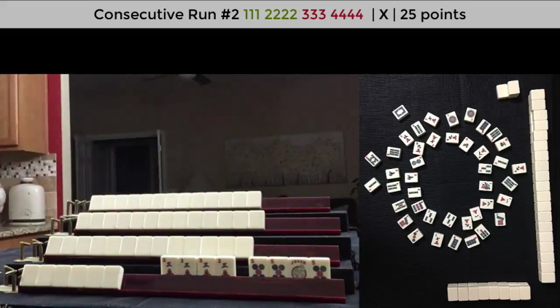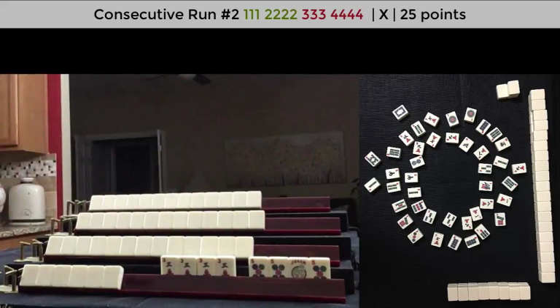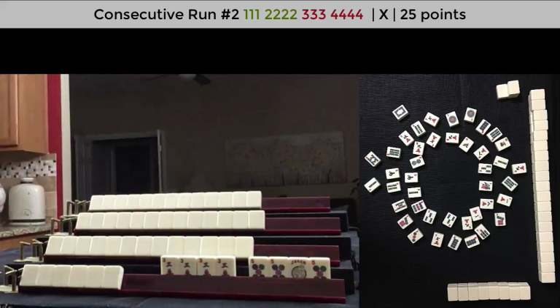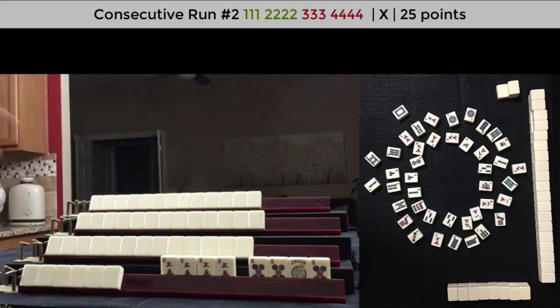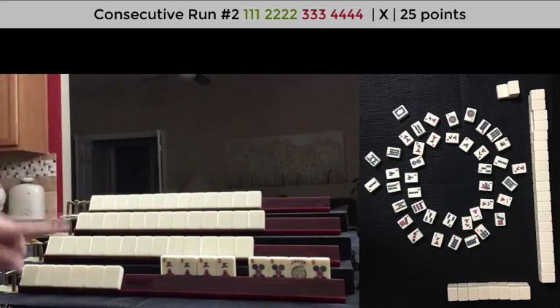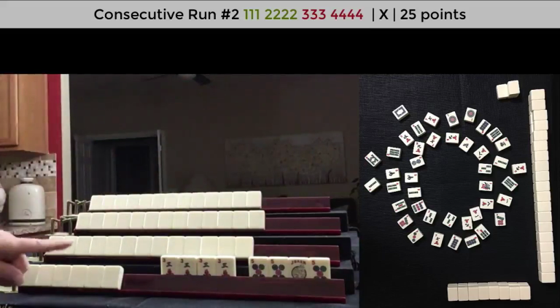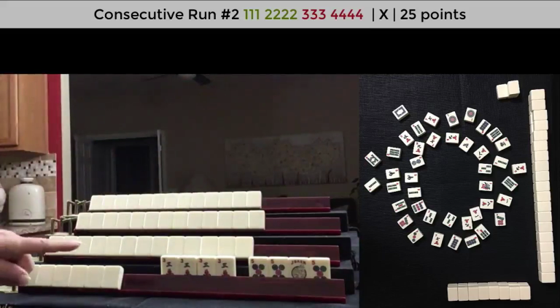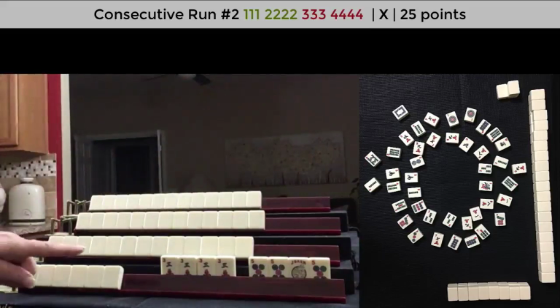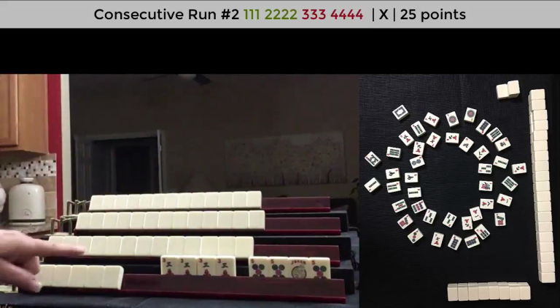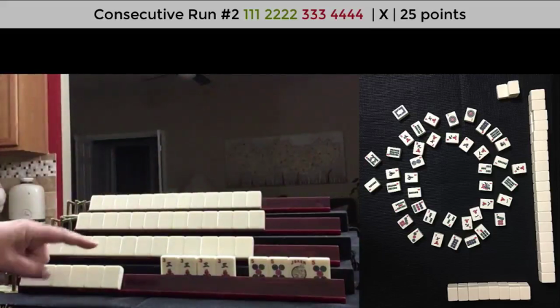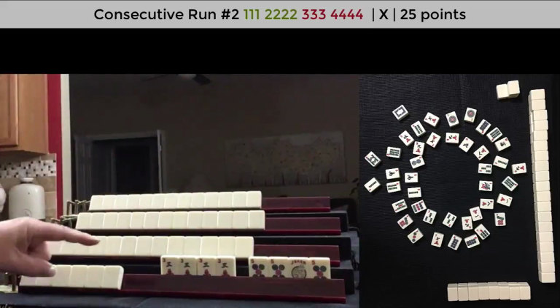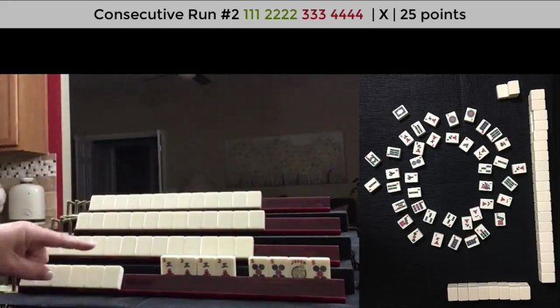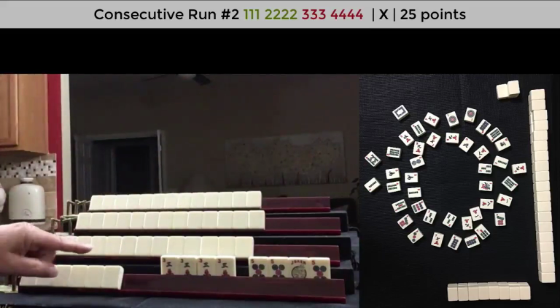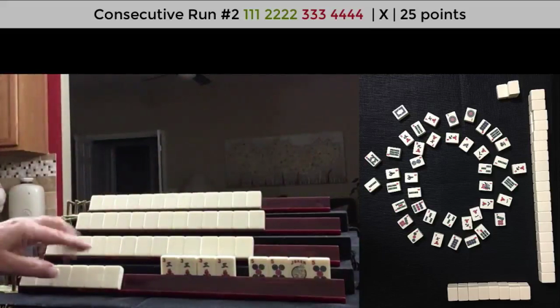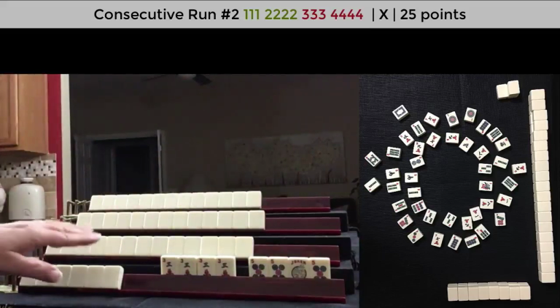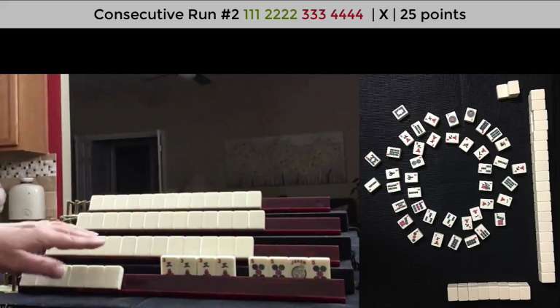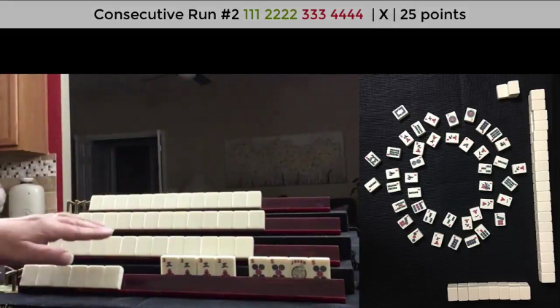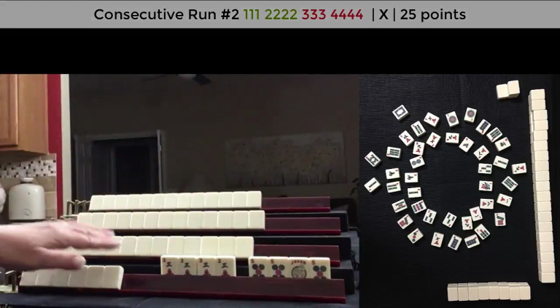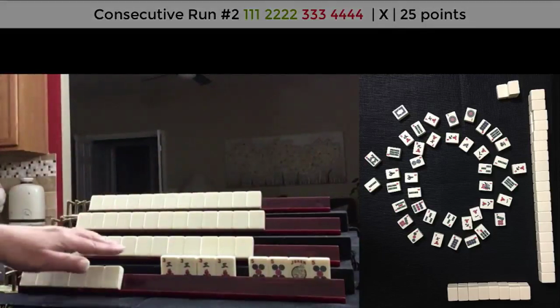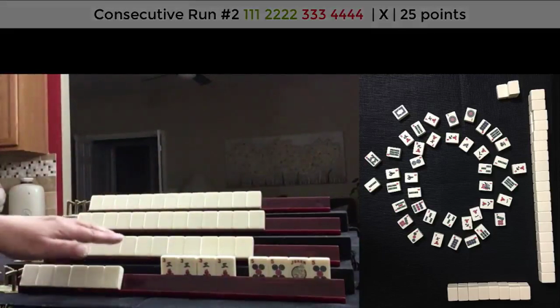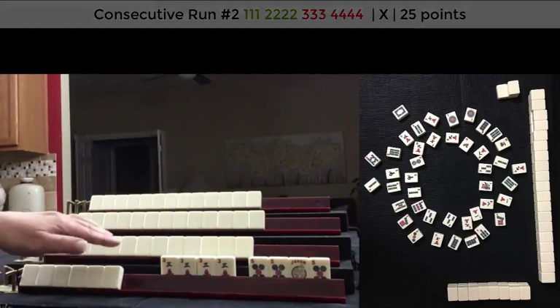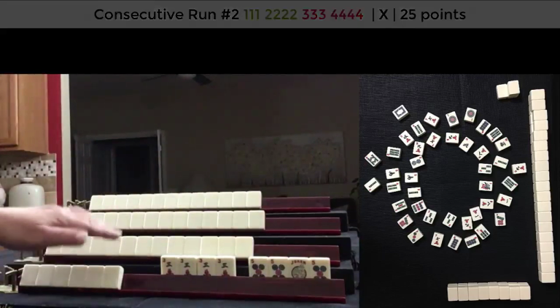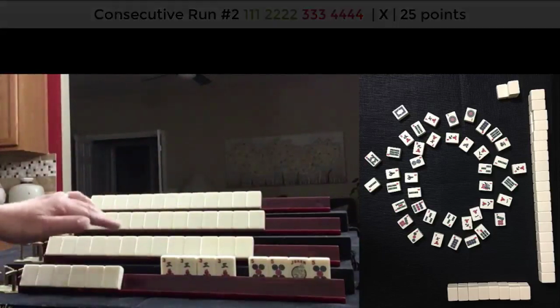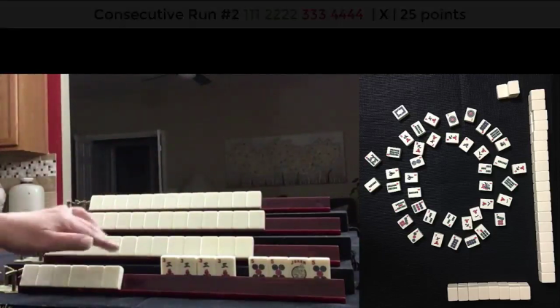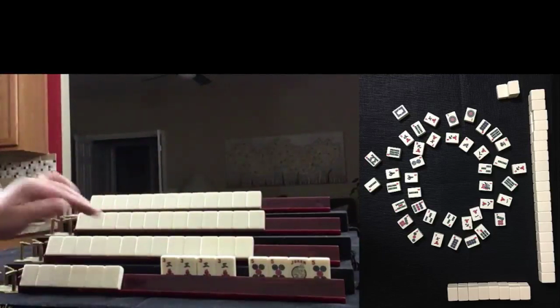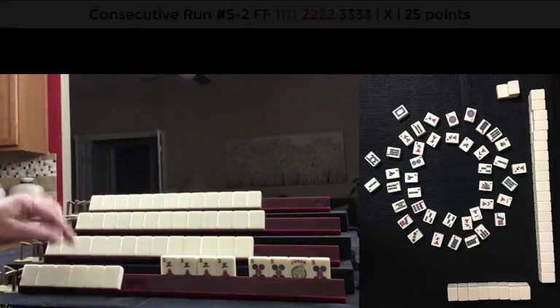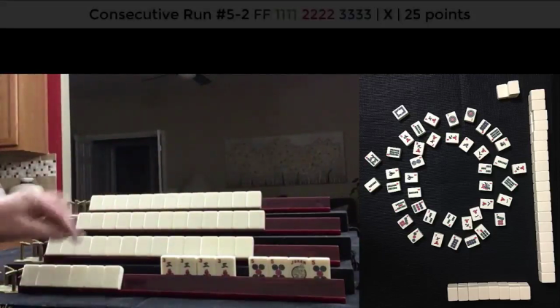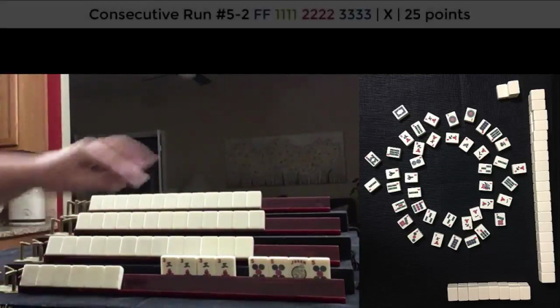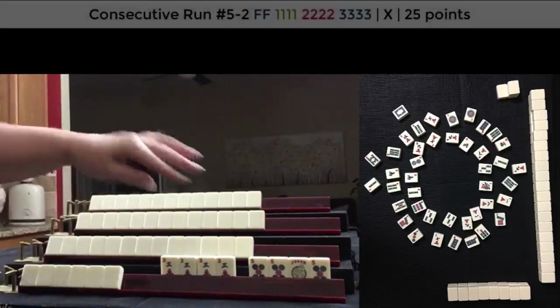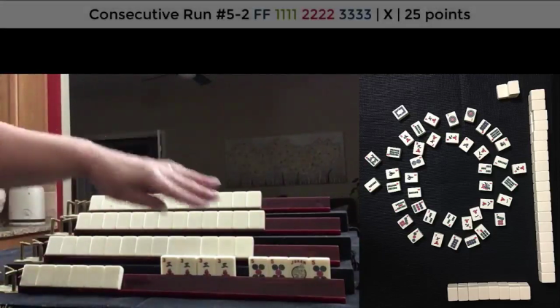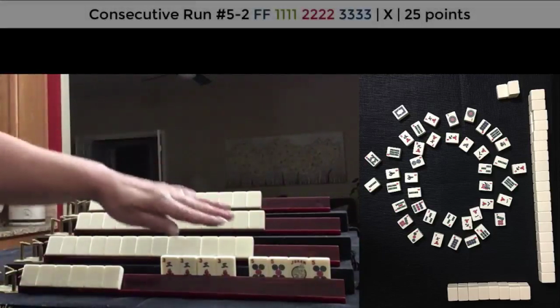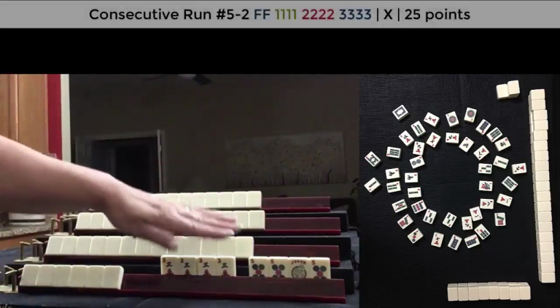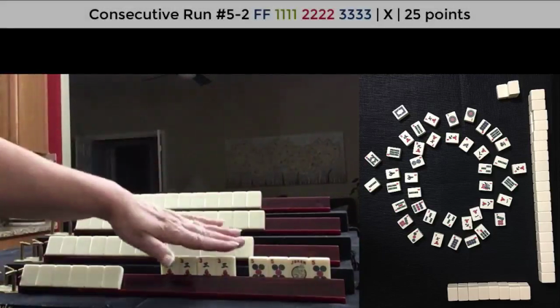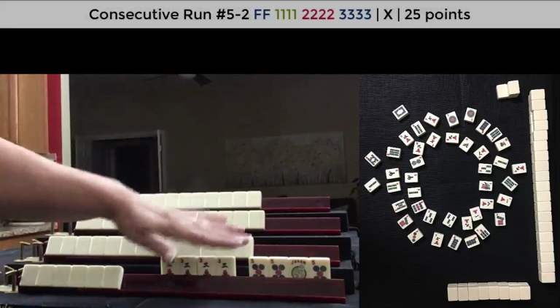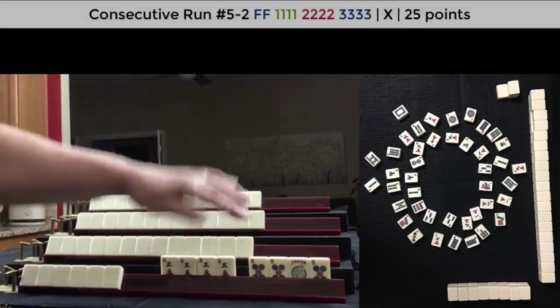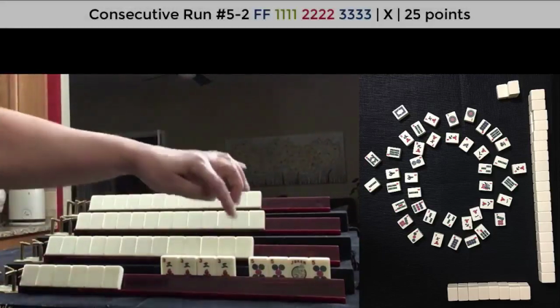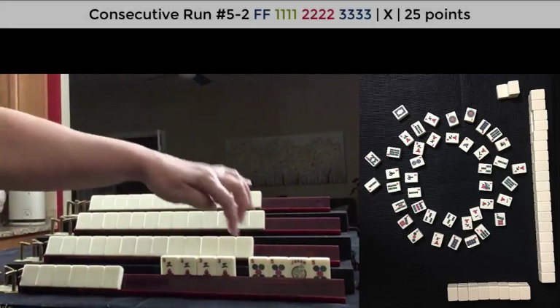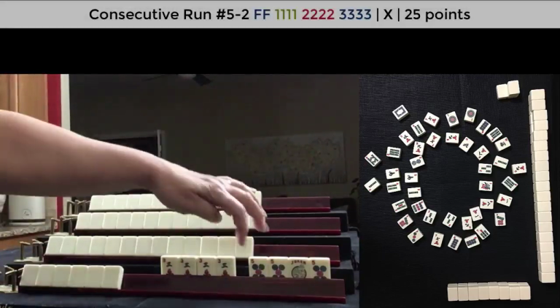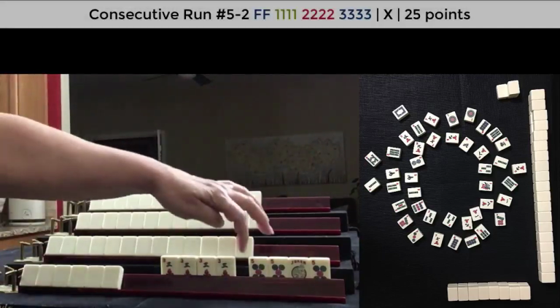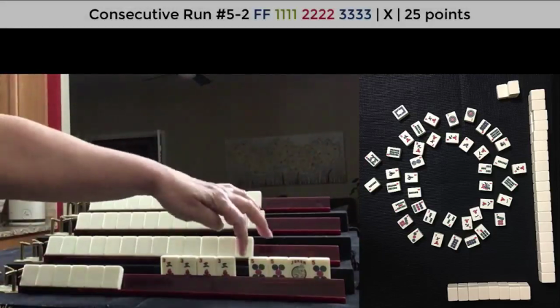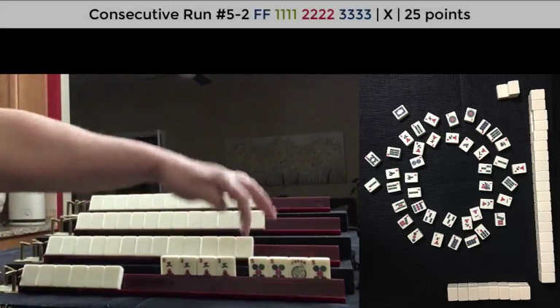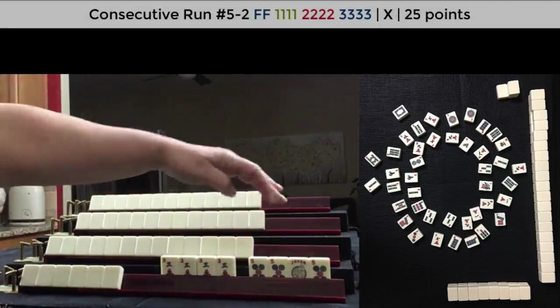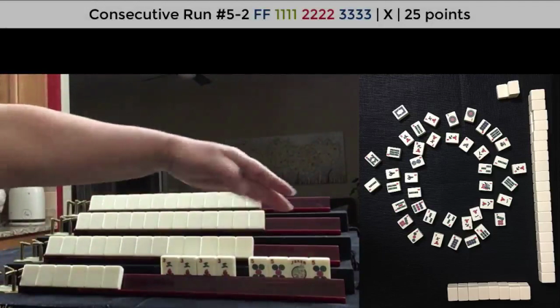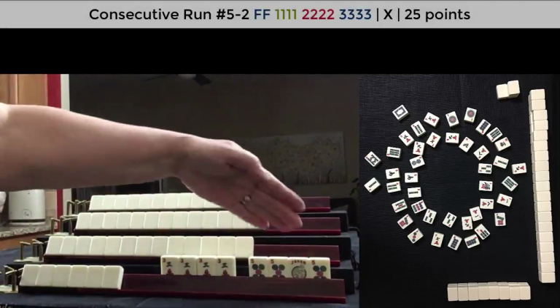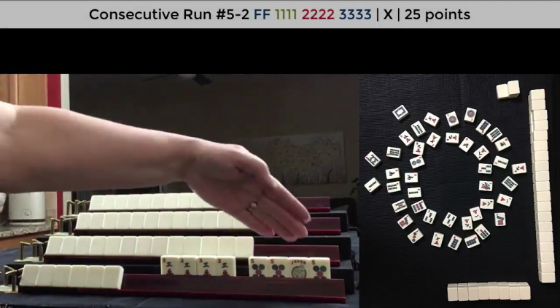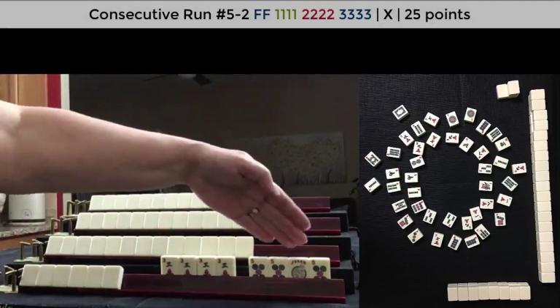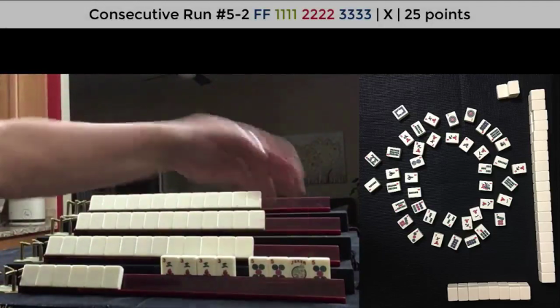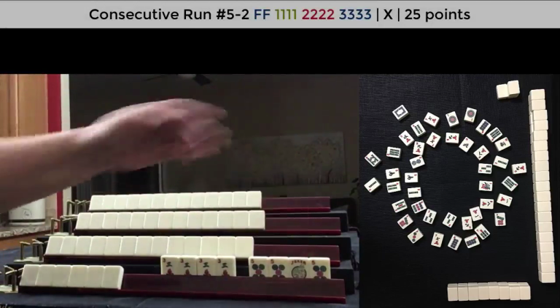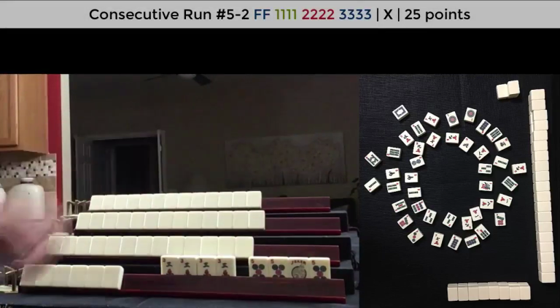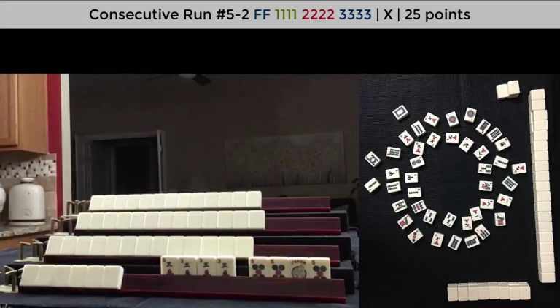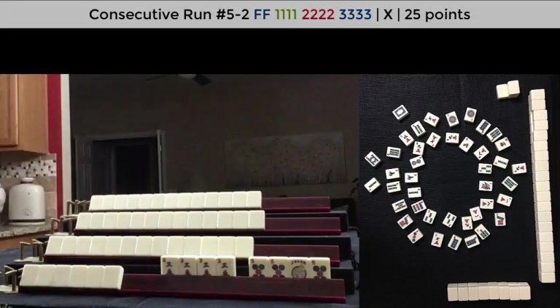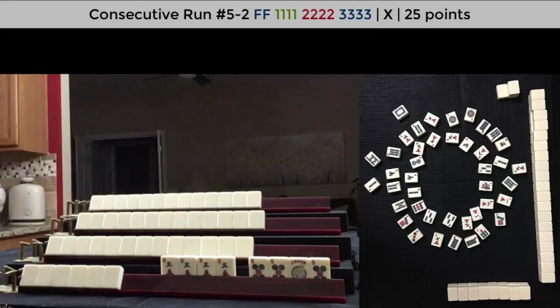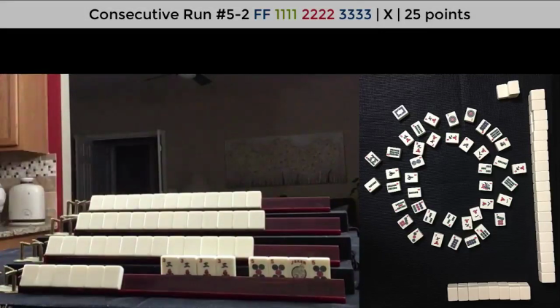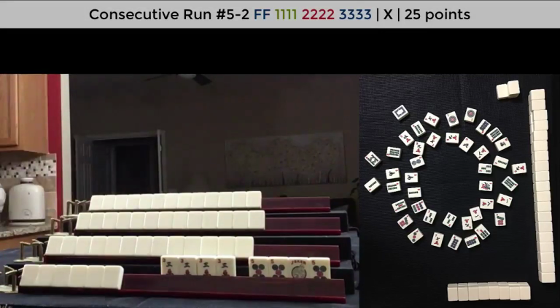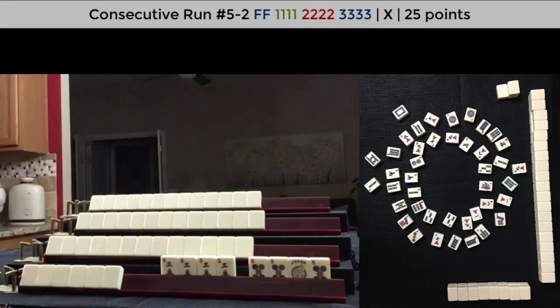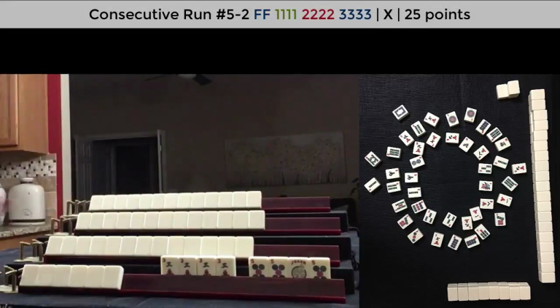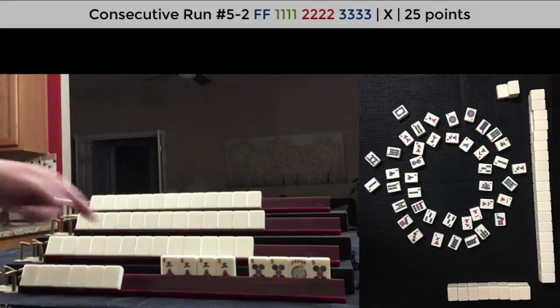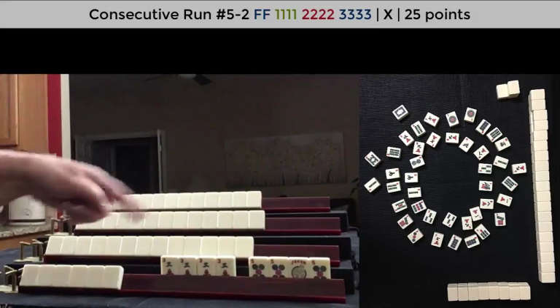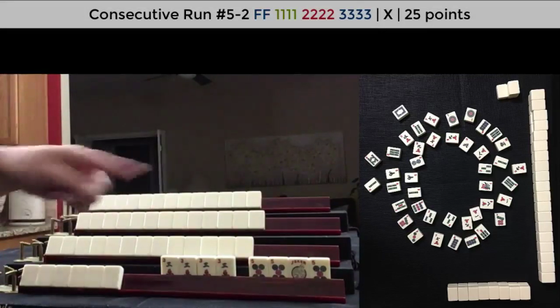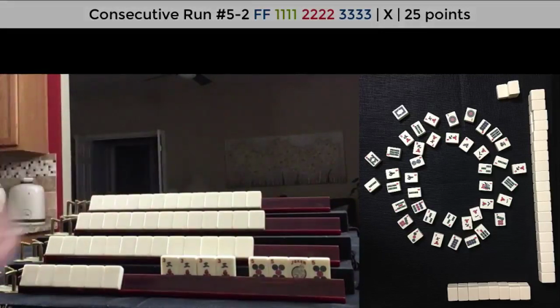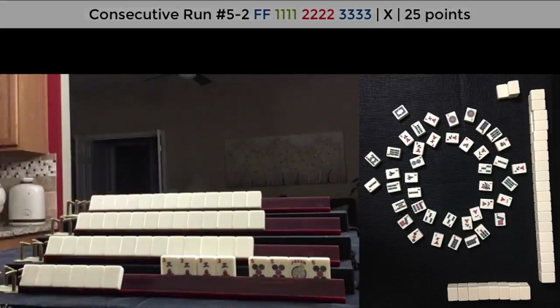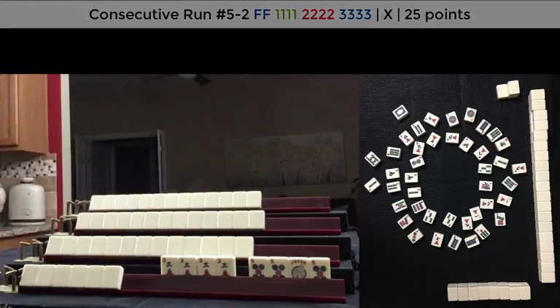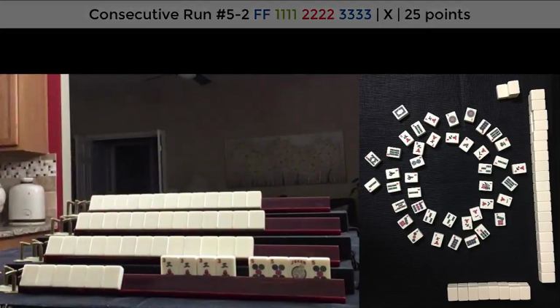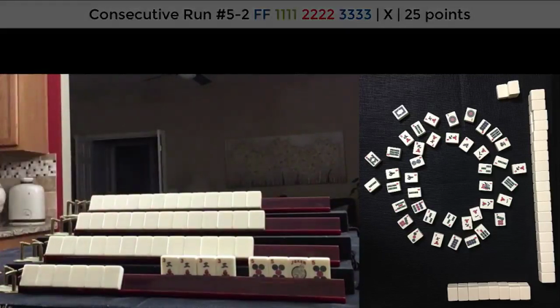There's also another one with flowers: a pair of flowers, three crack, four bam, five dot — Mixed Suit Kongs.